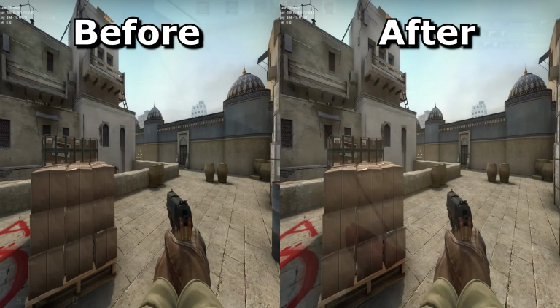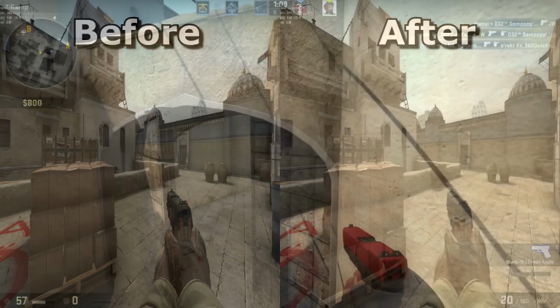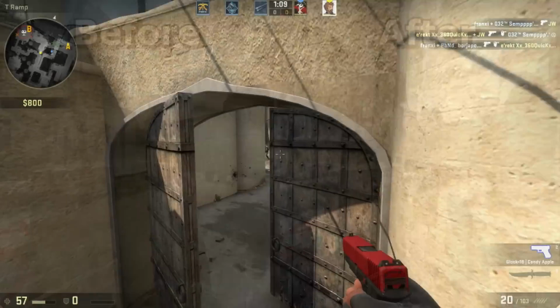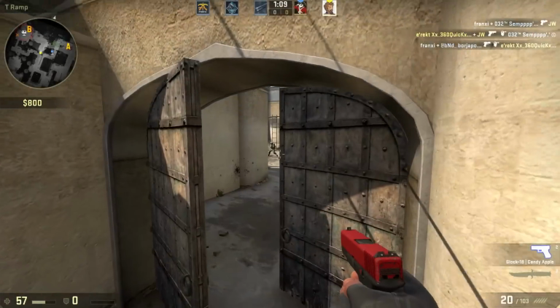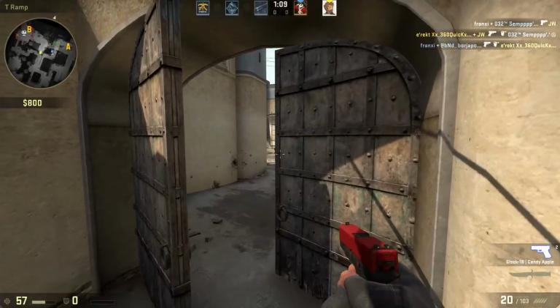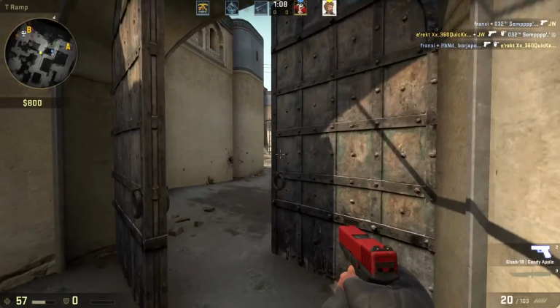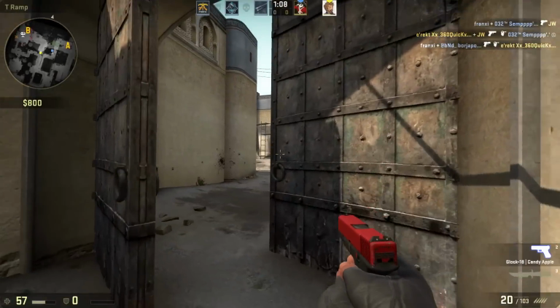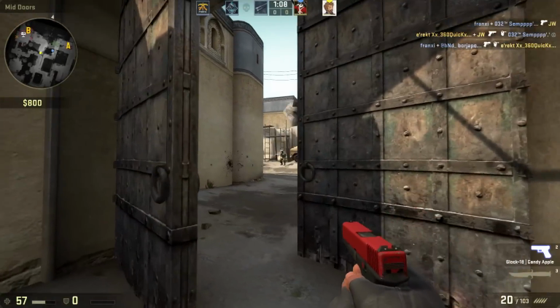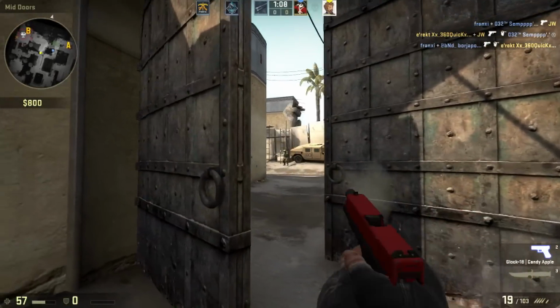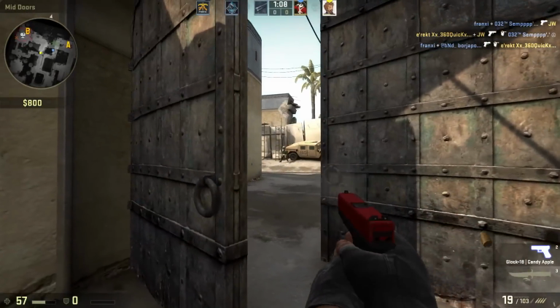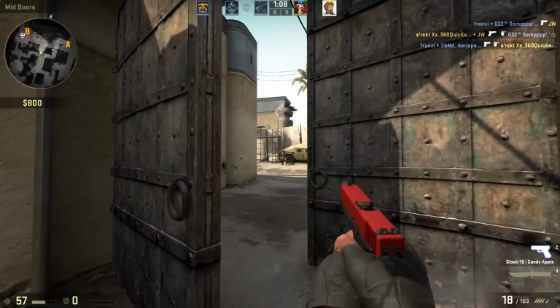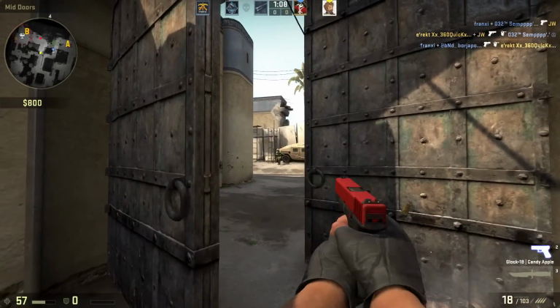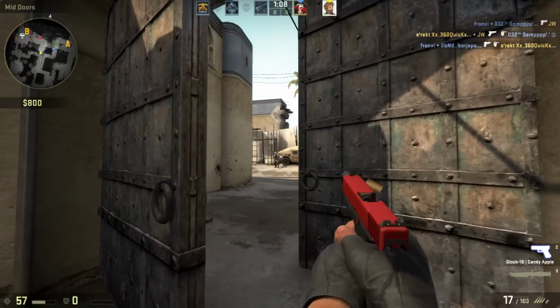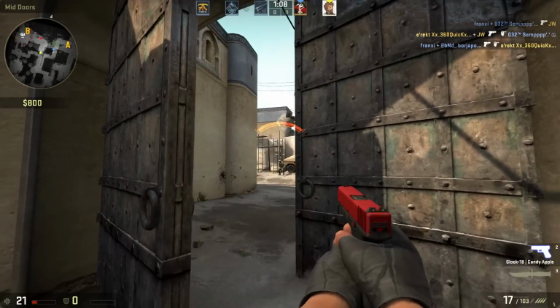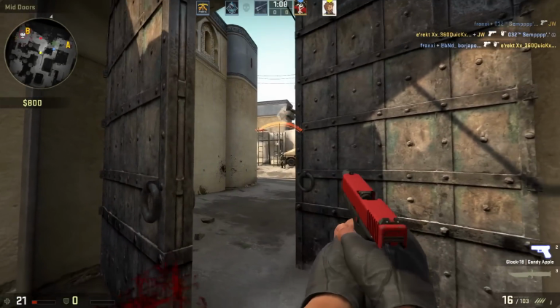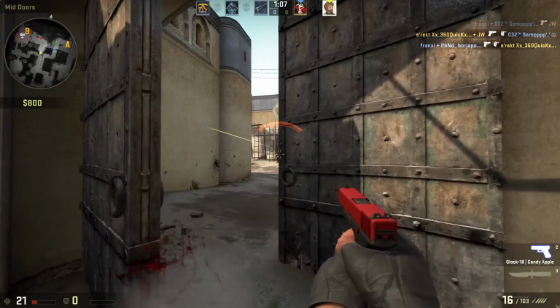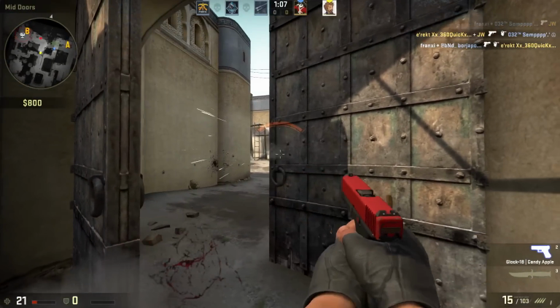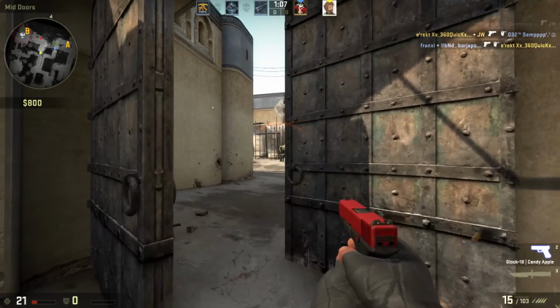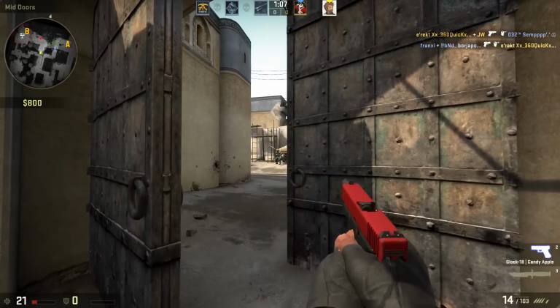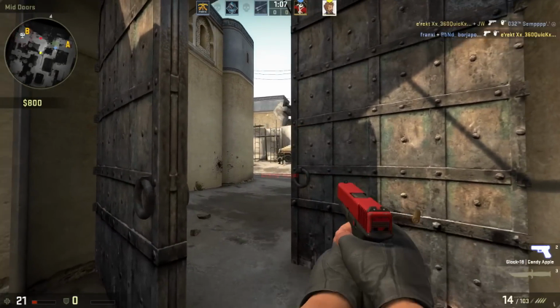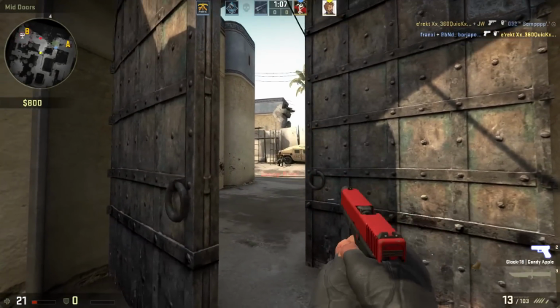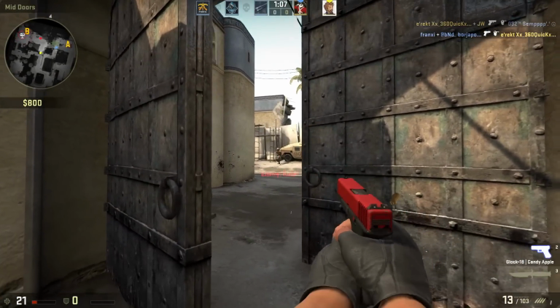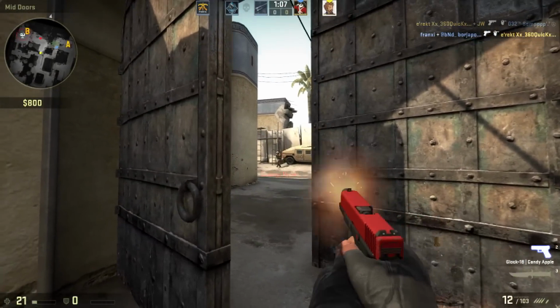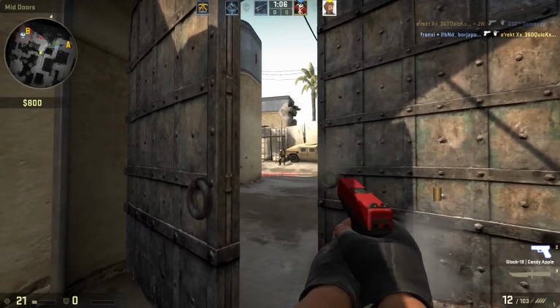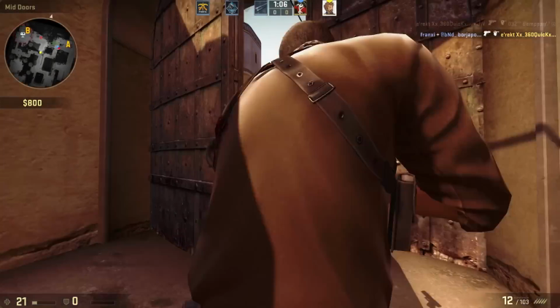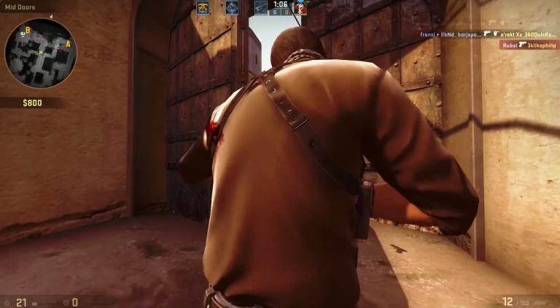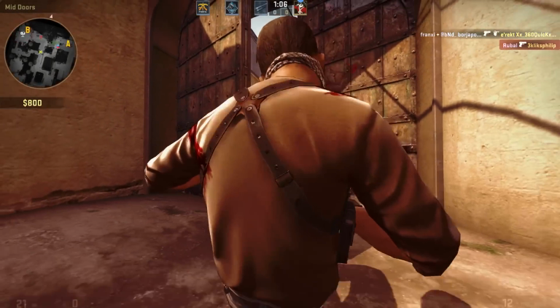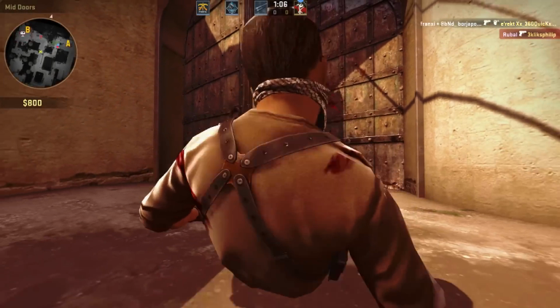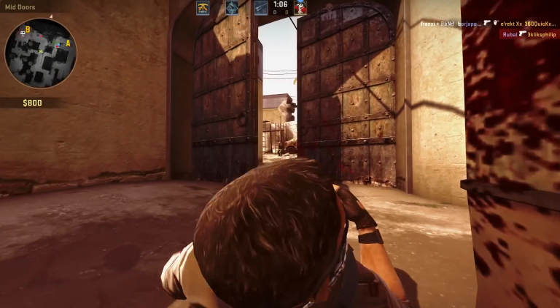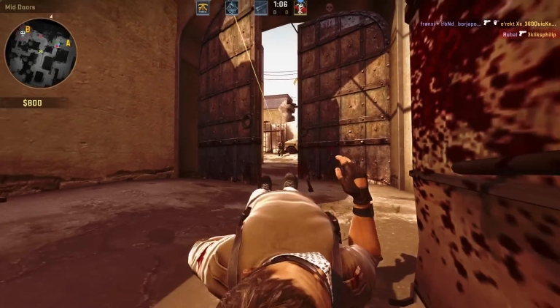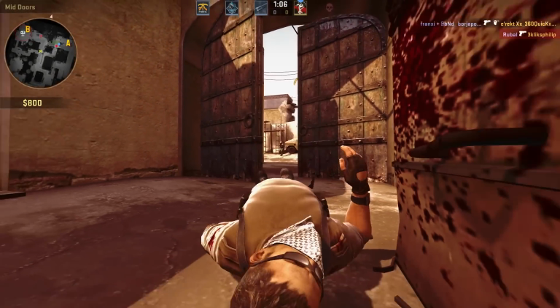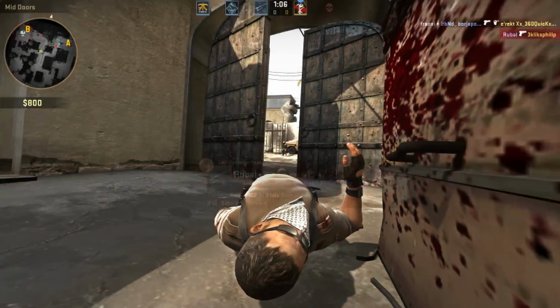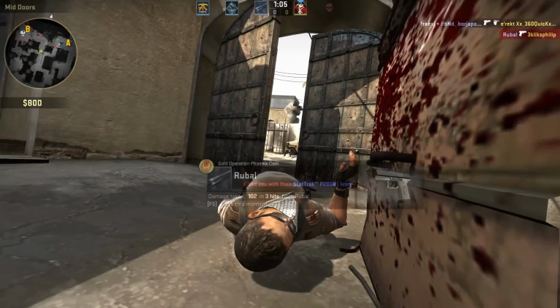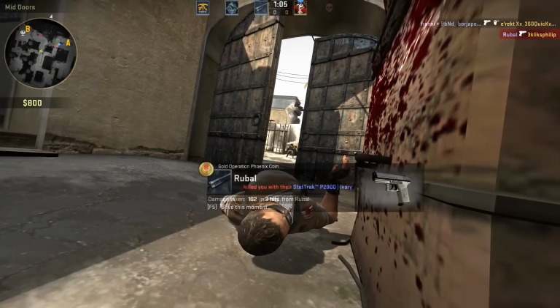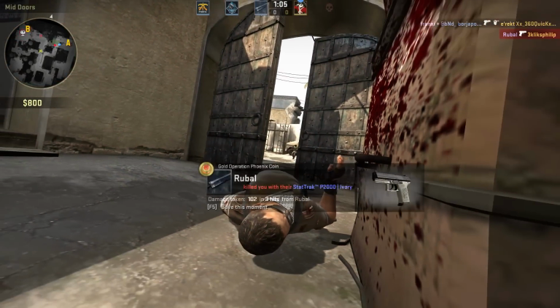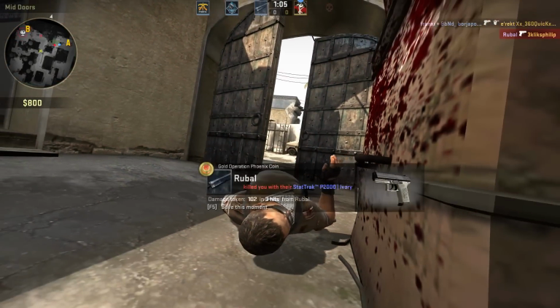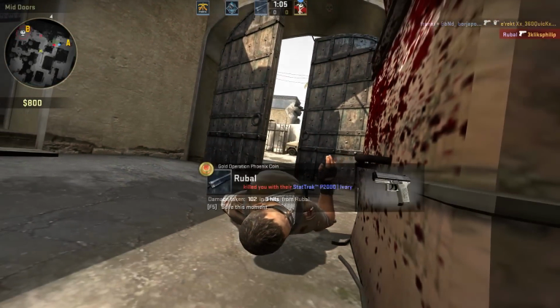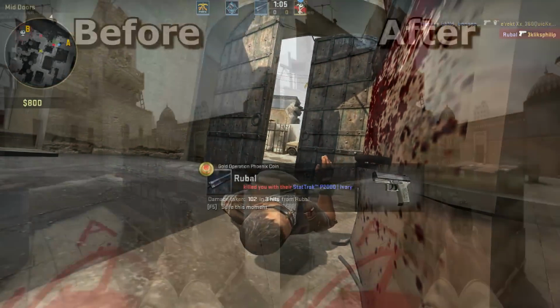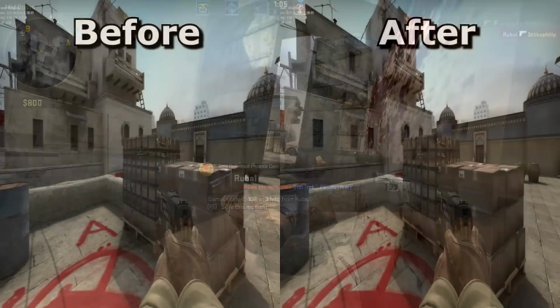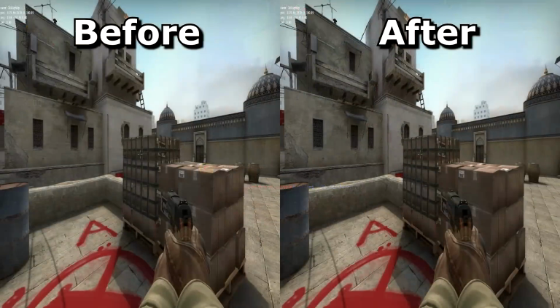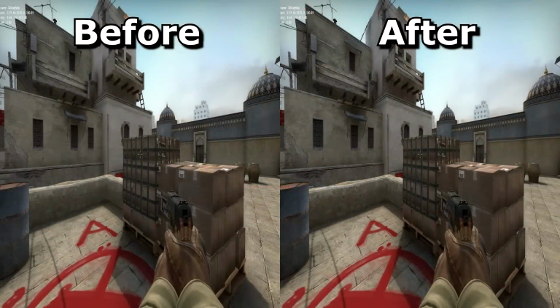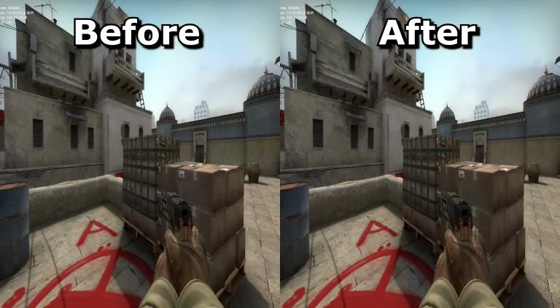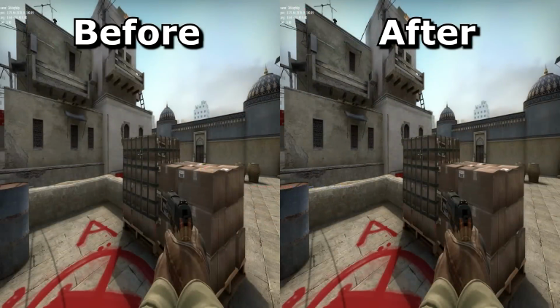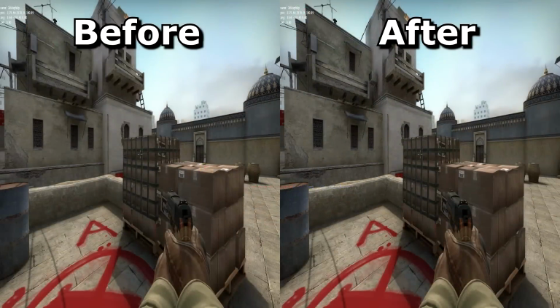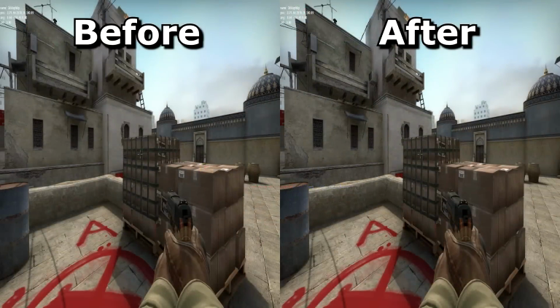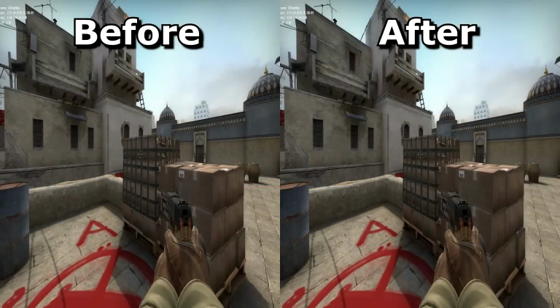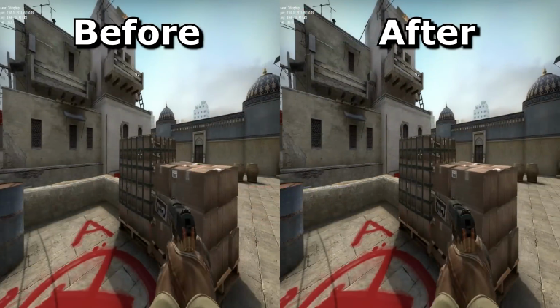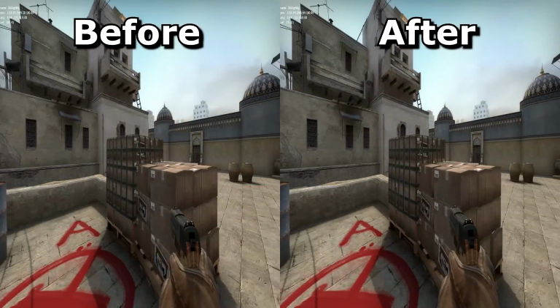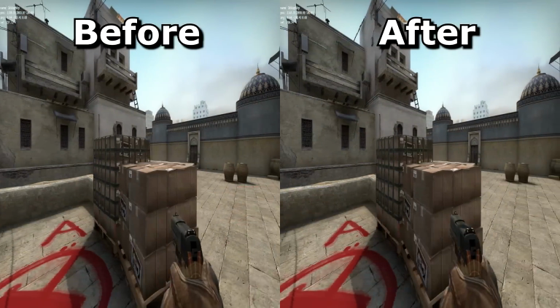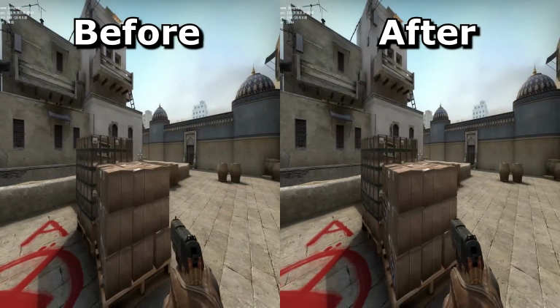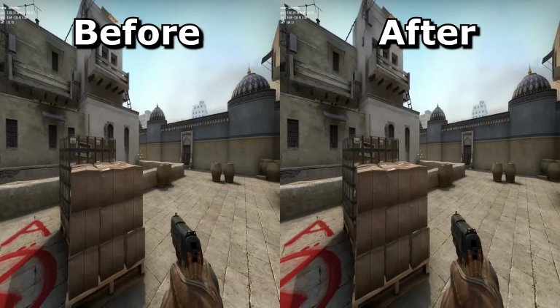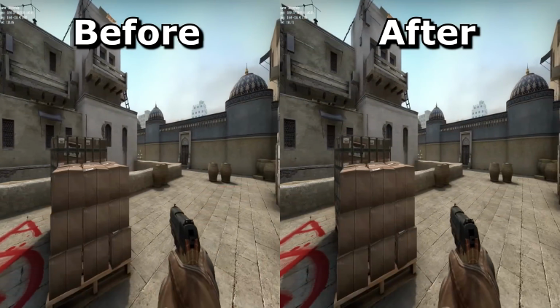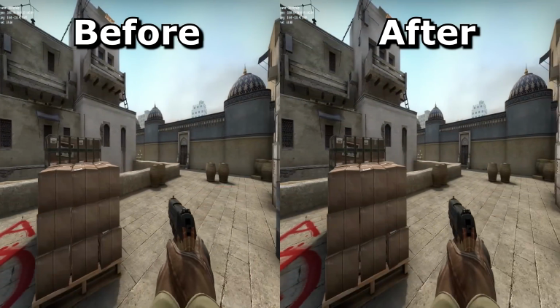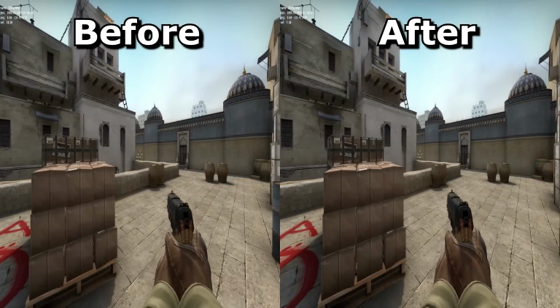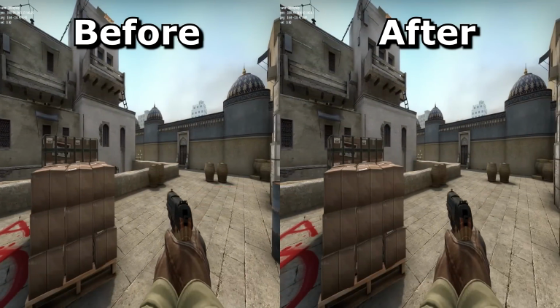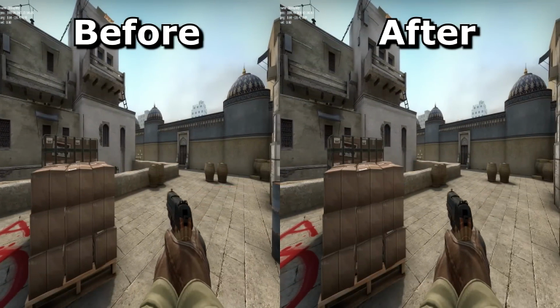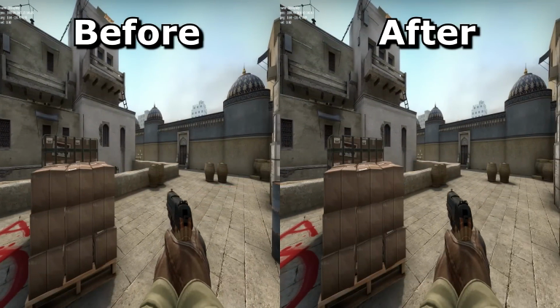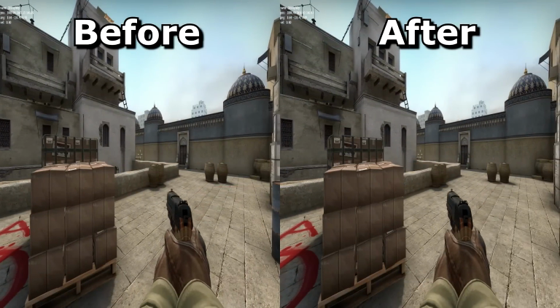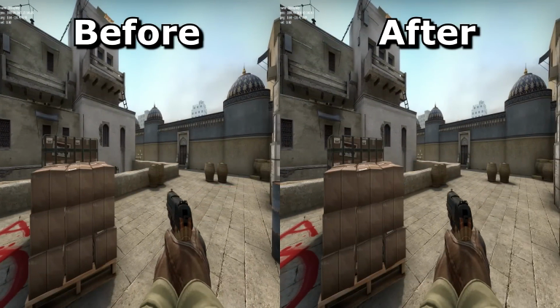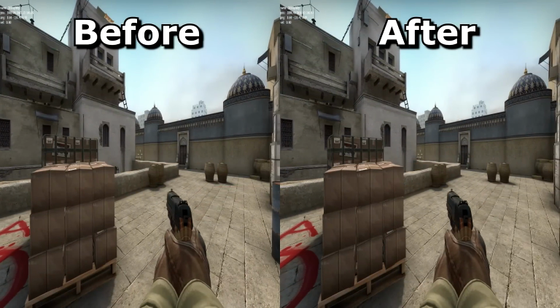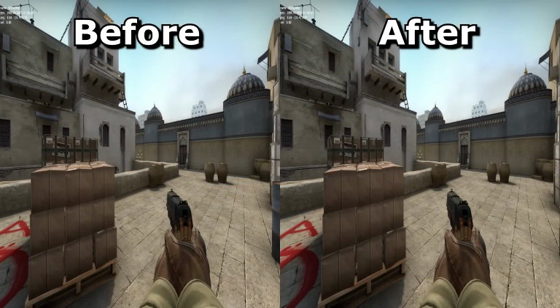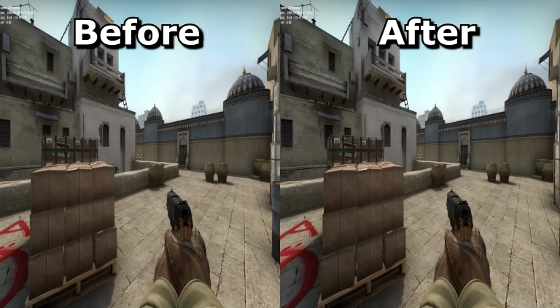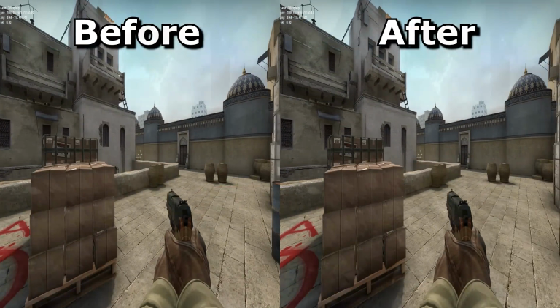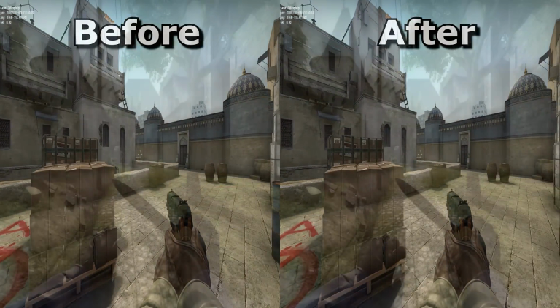This change makes ADAD-ing more difficult, but only just. Before we go on to crouching and walking, let's look at deceleration.